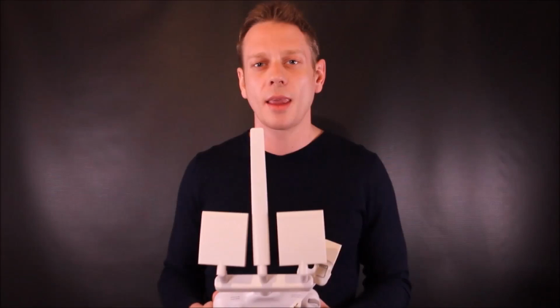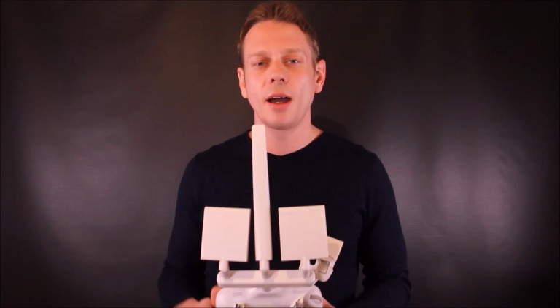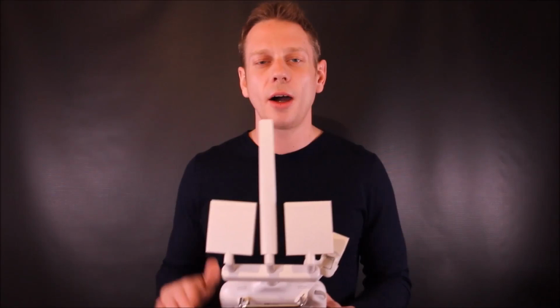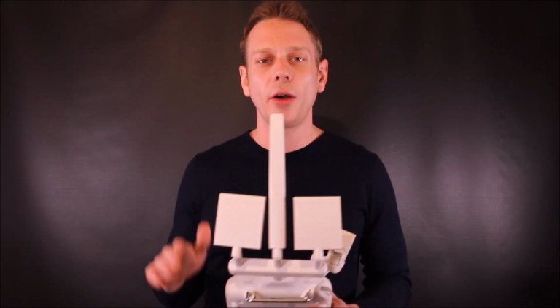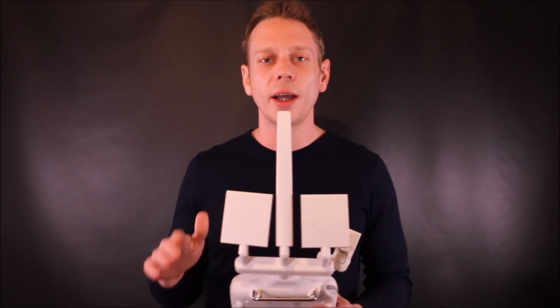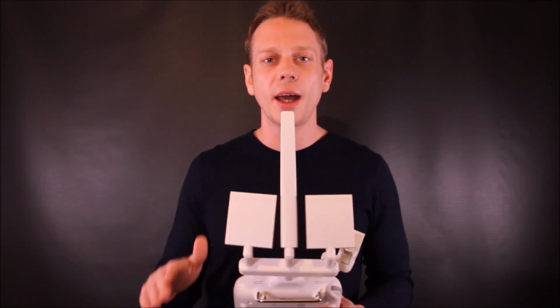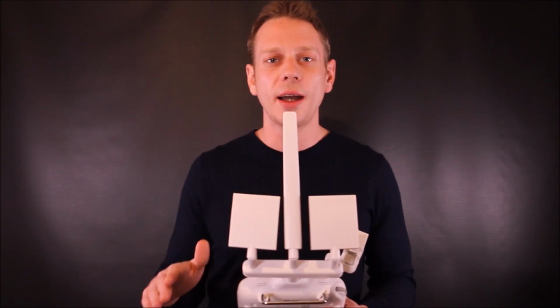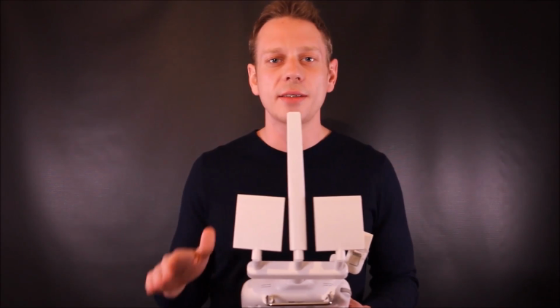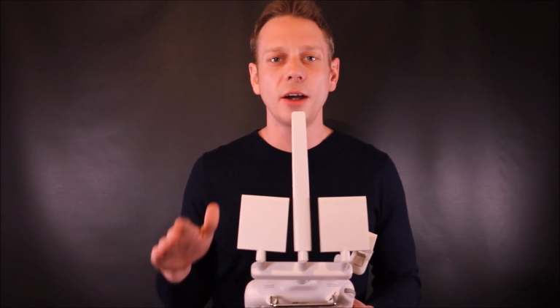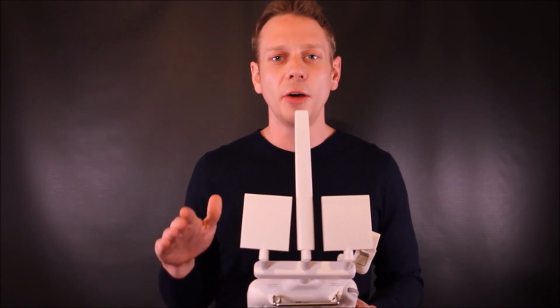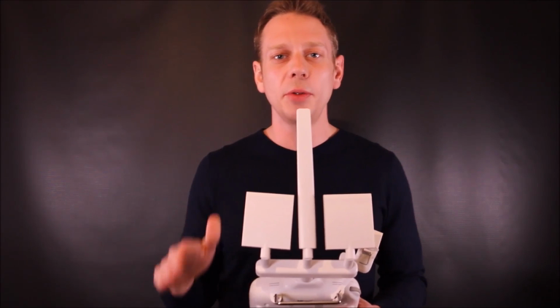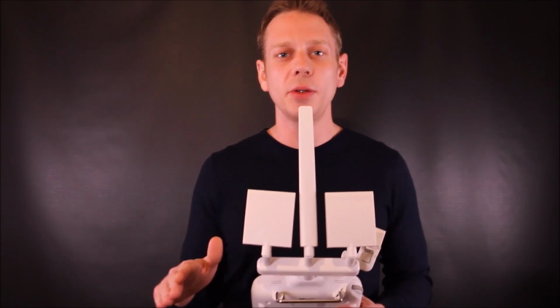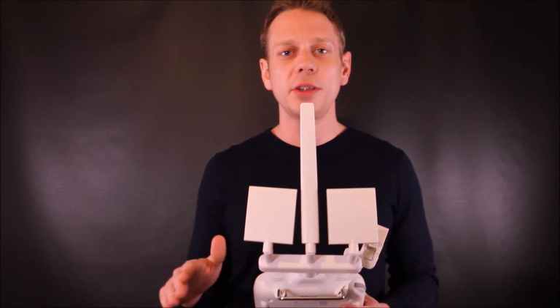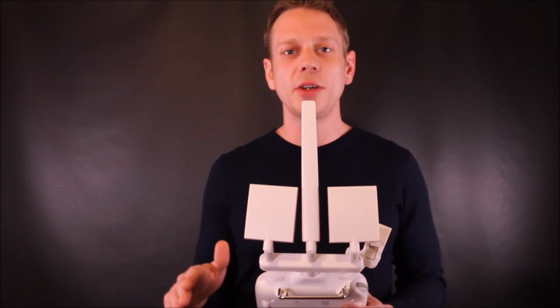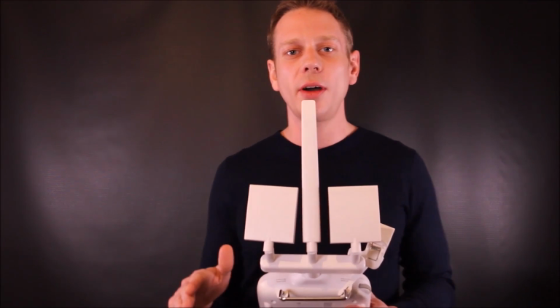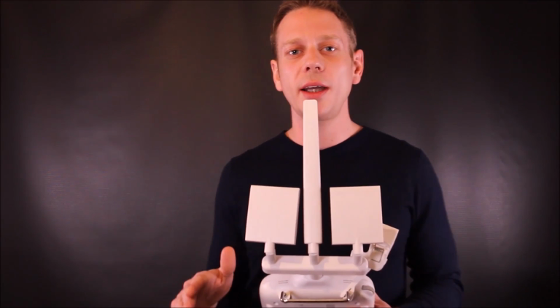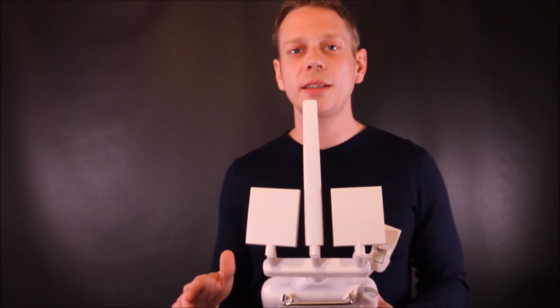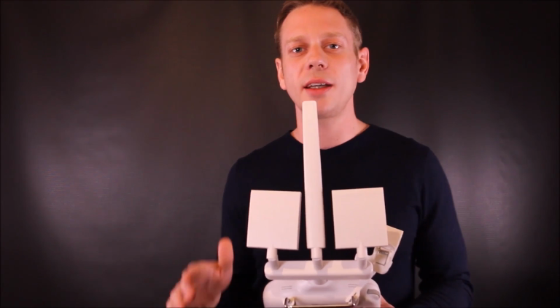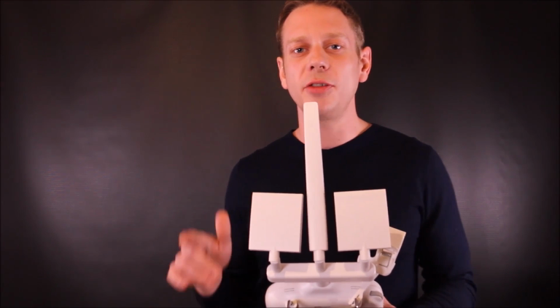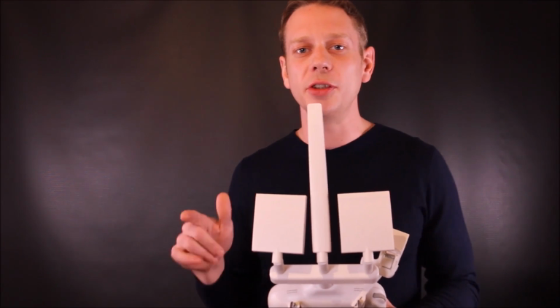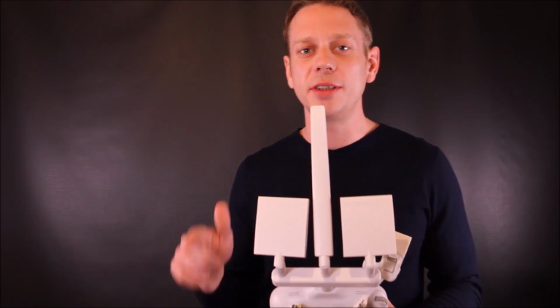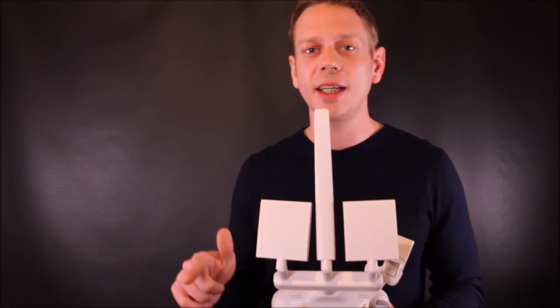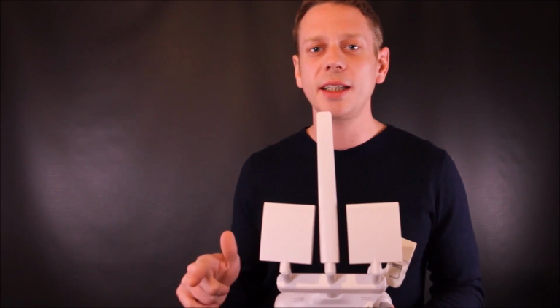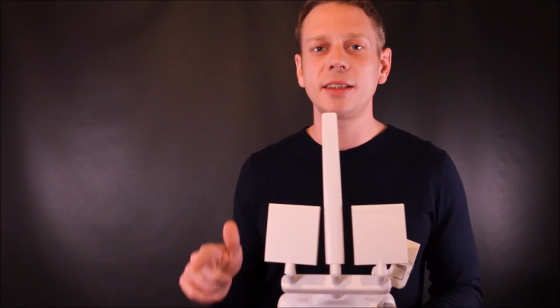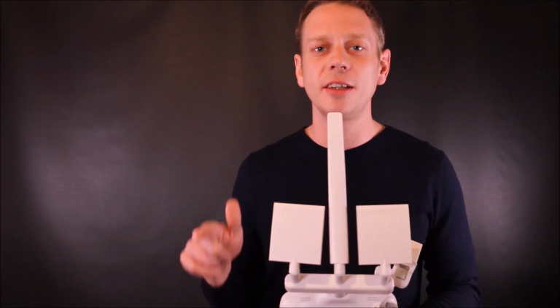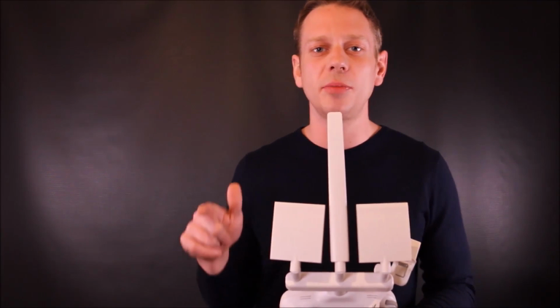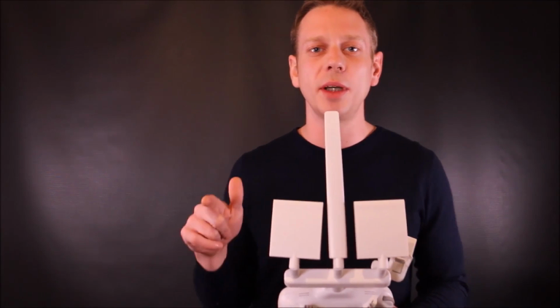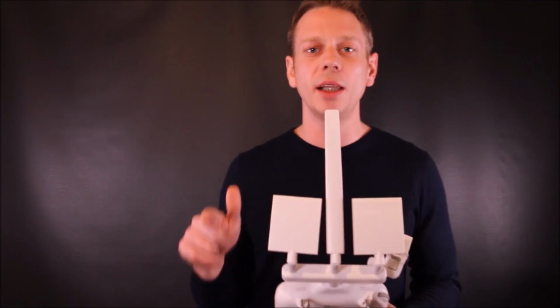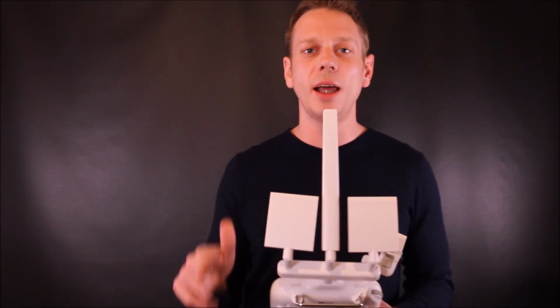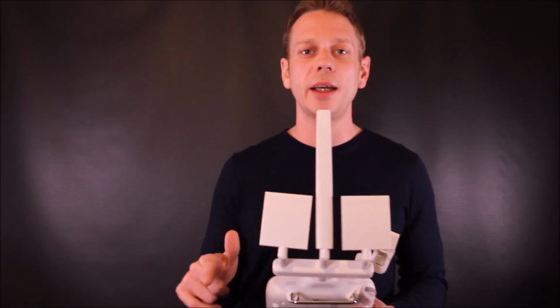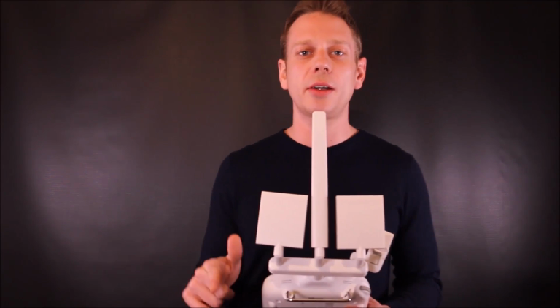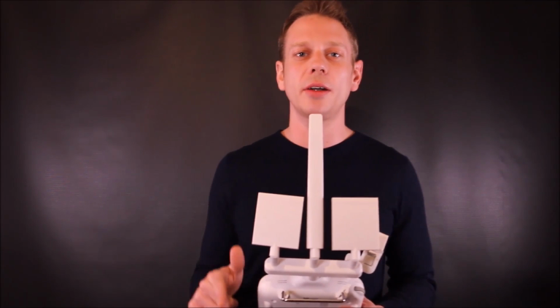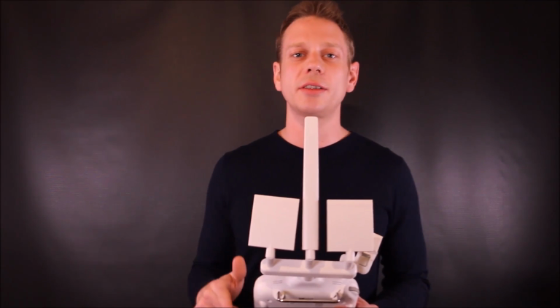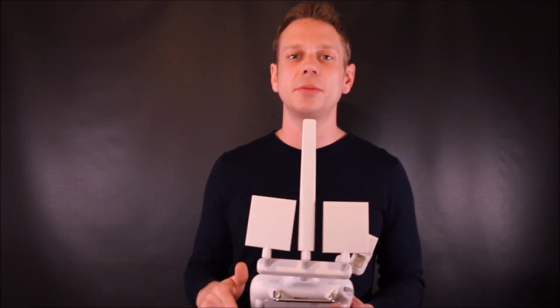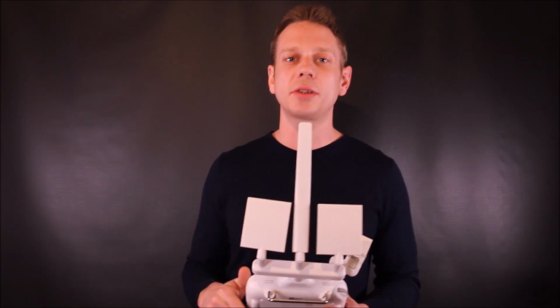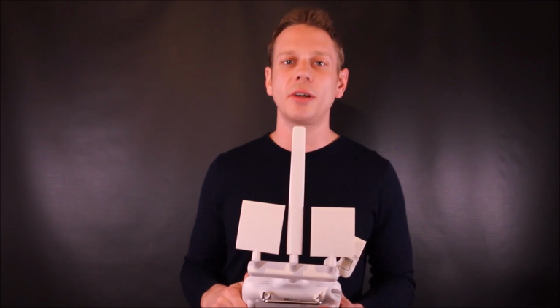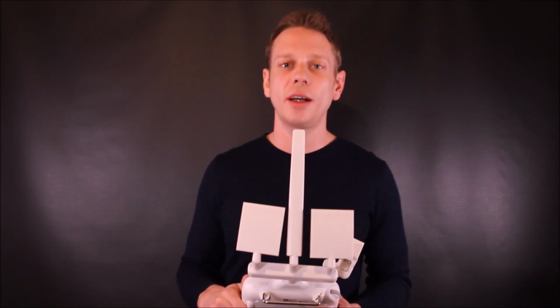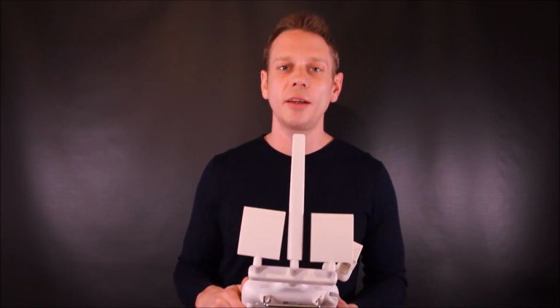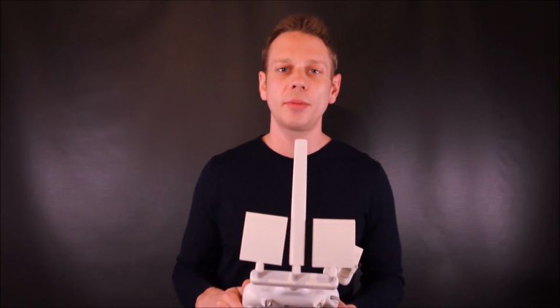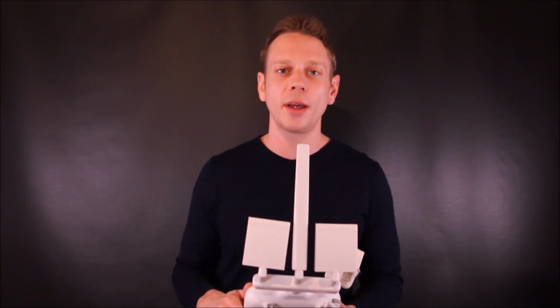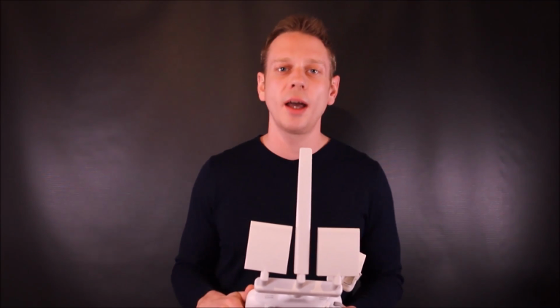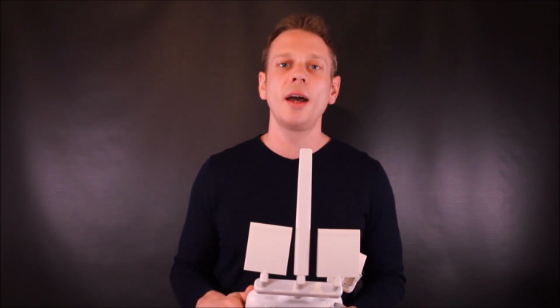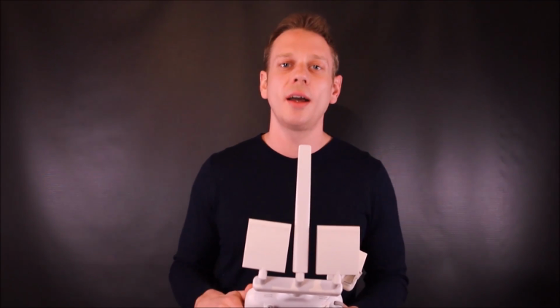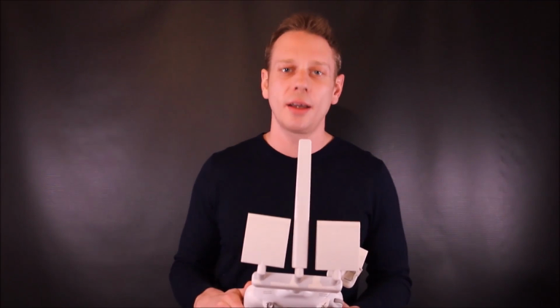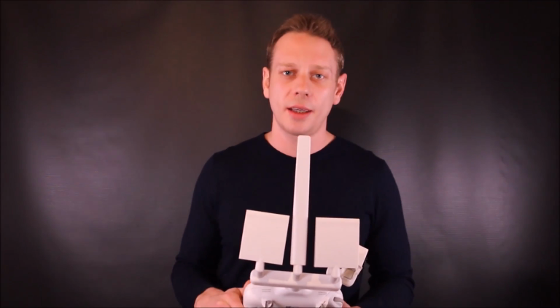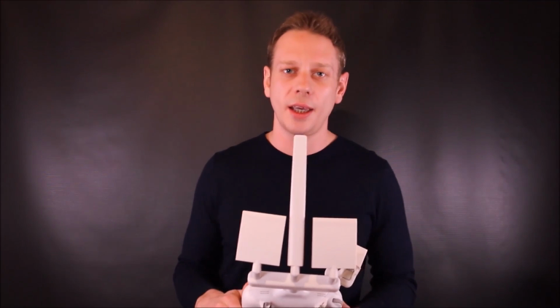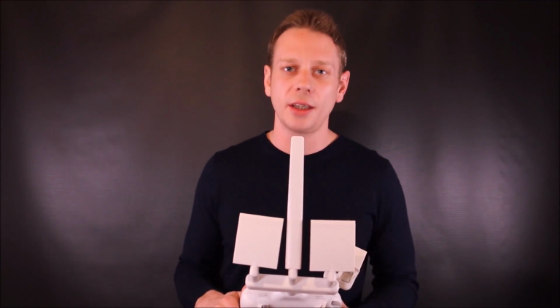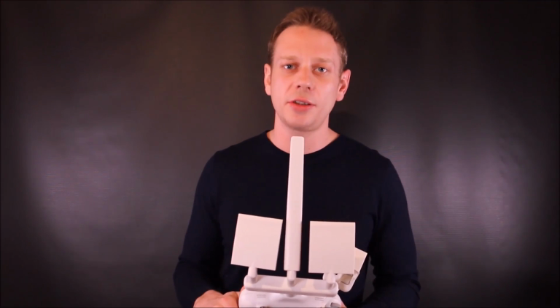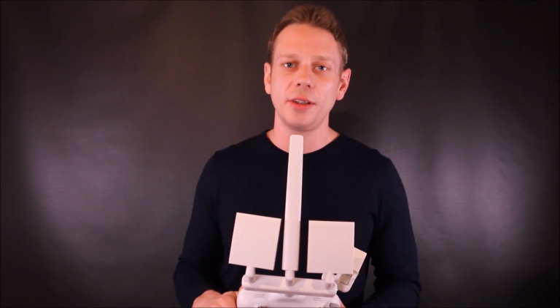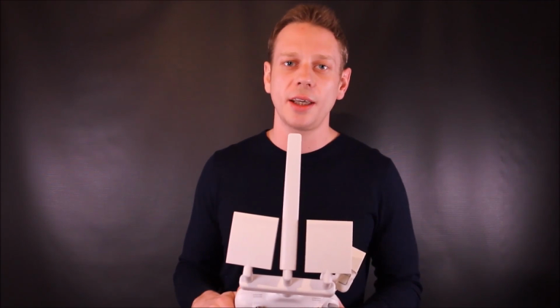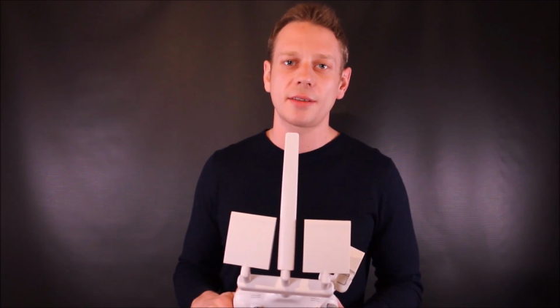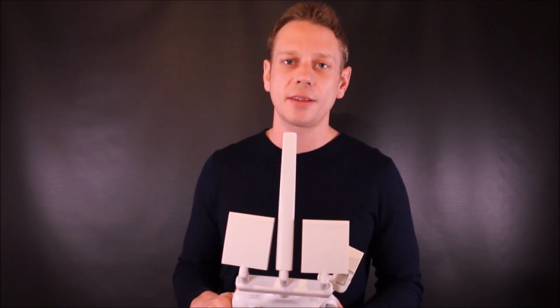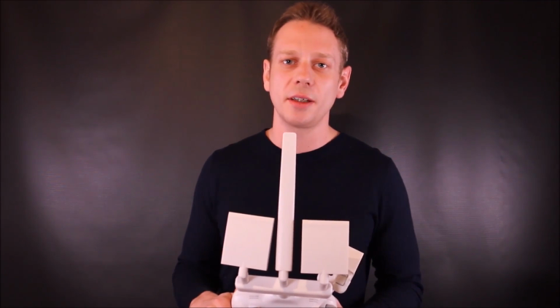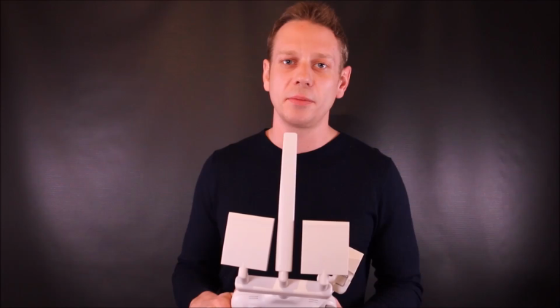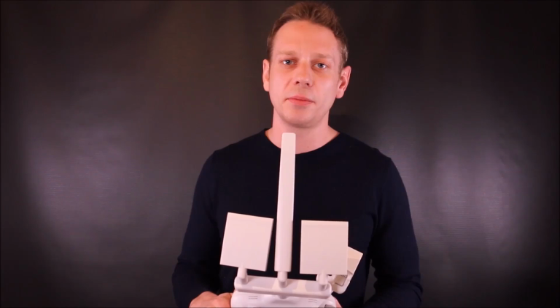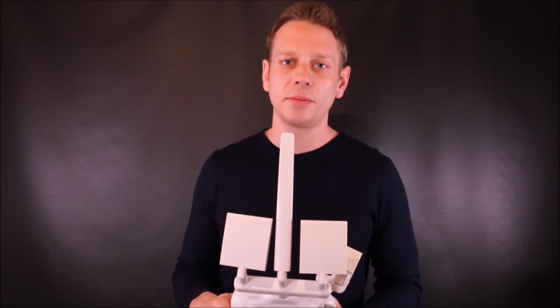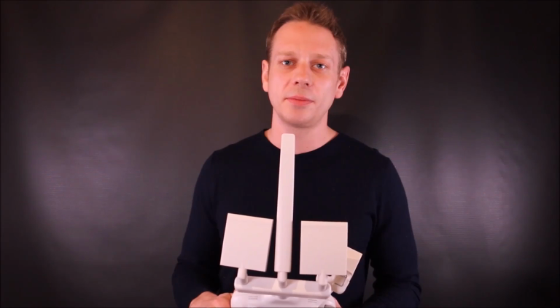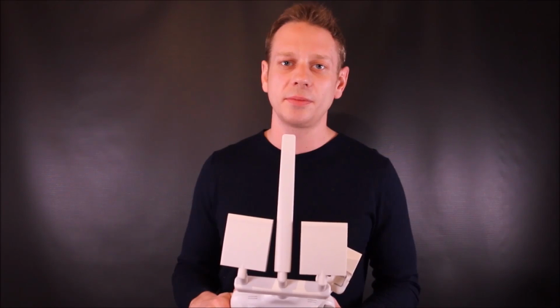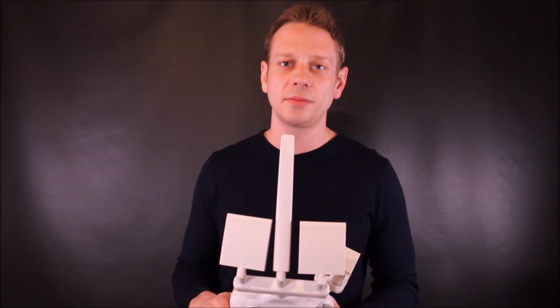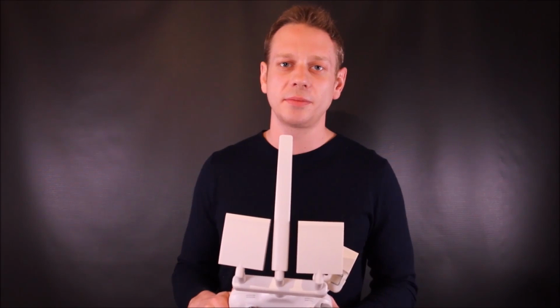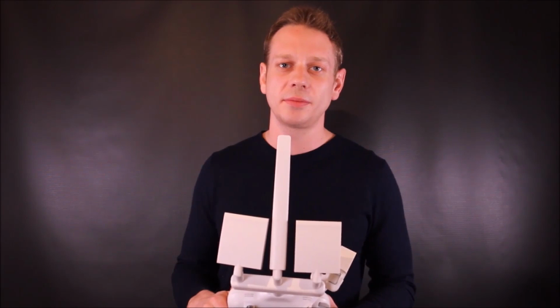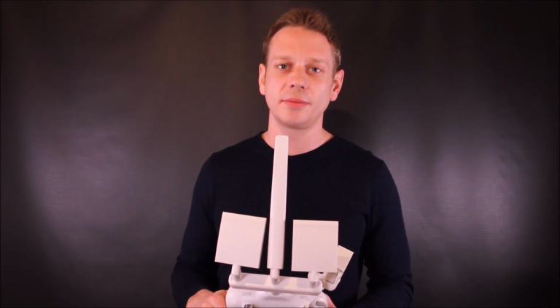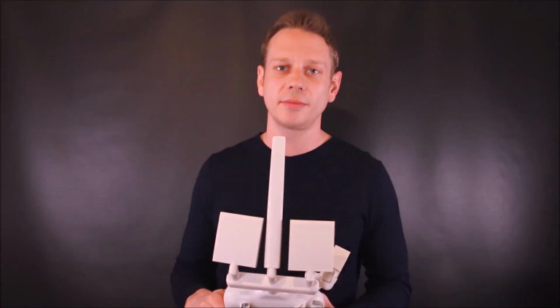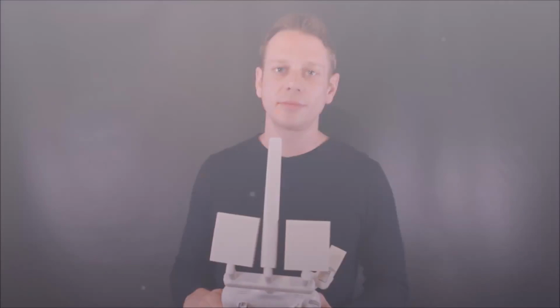Alright guys, I hope you enjoyed. If you did, give me a like or a subscribe. Catch you next time. Bye.